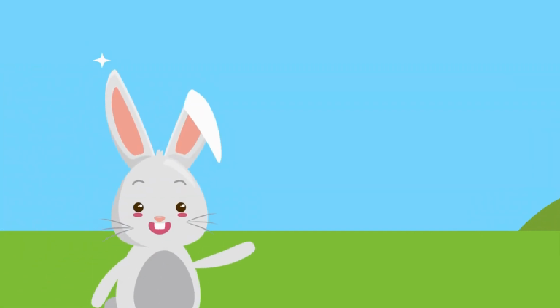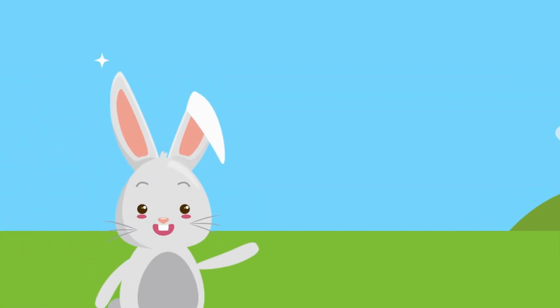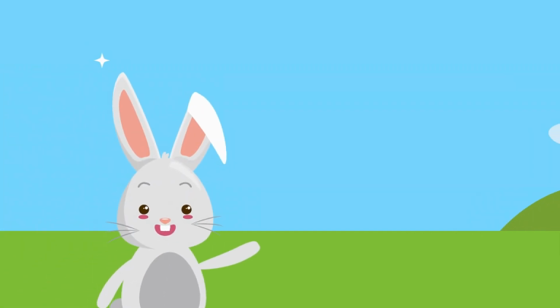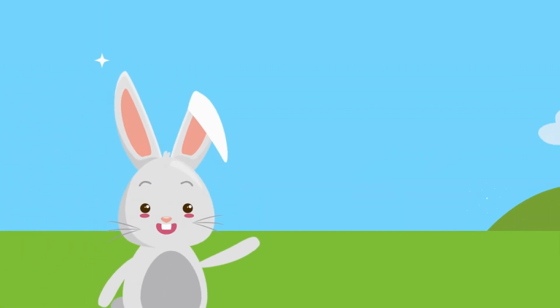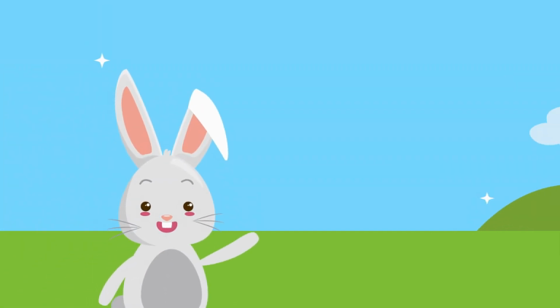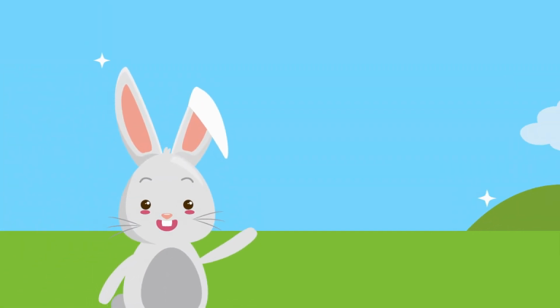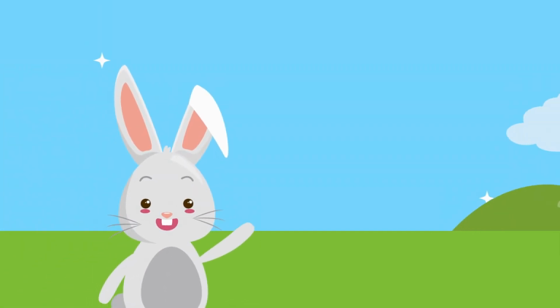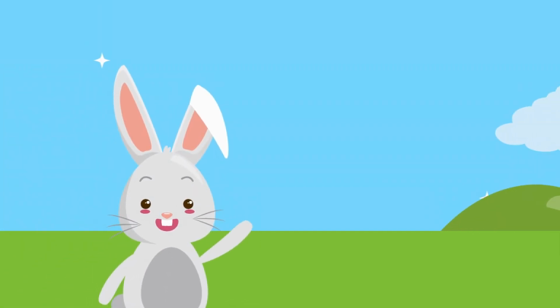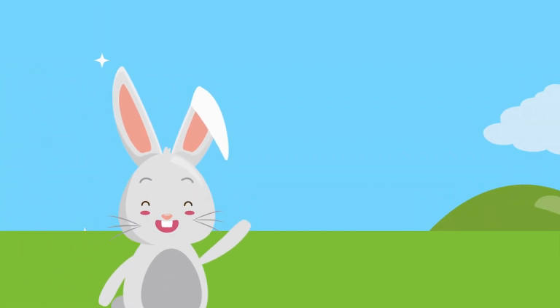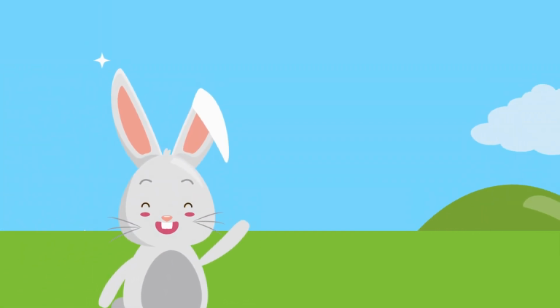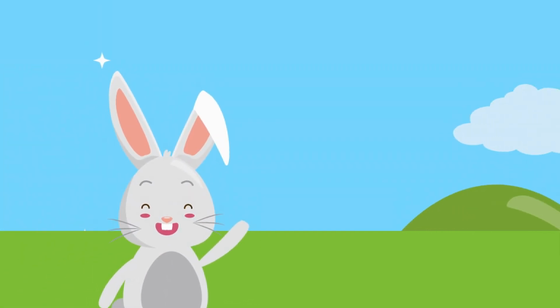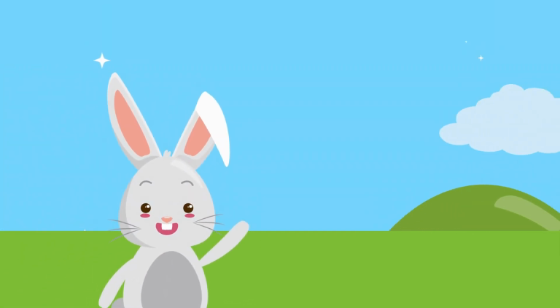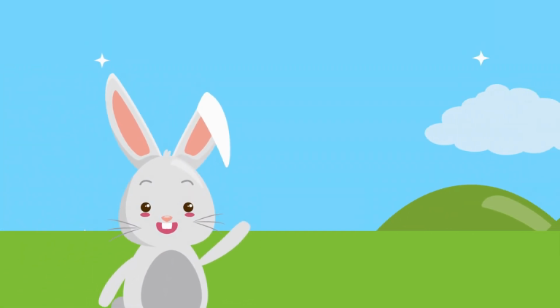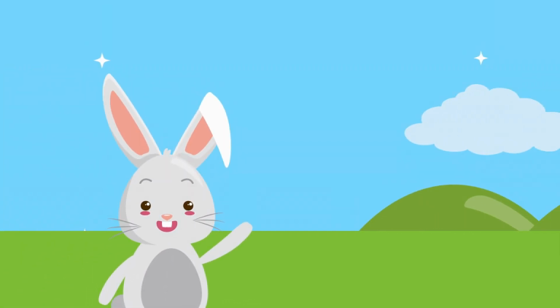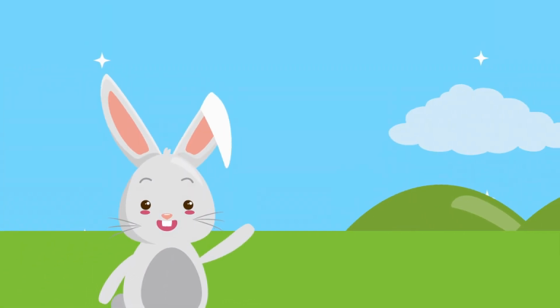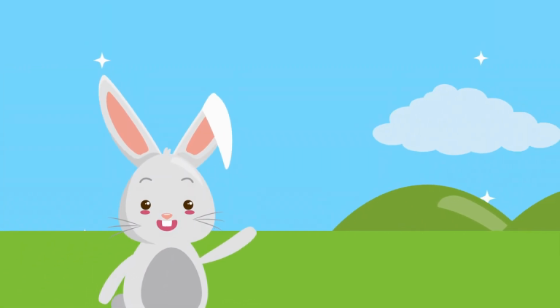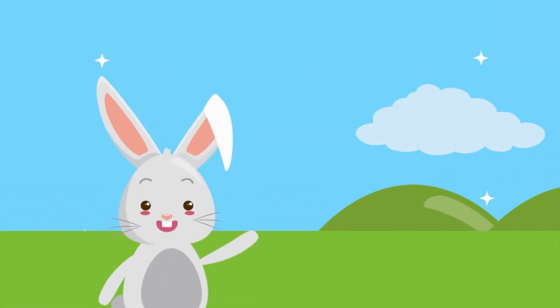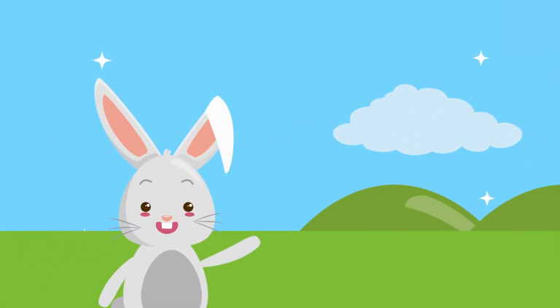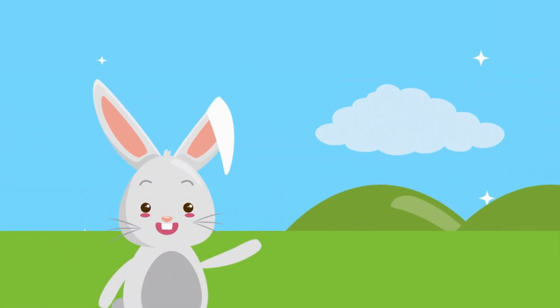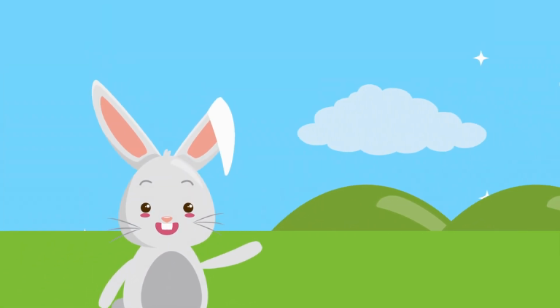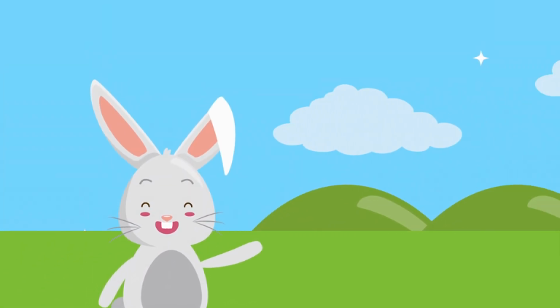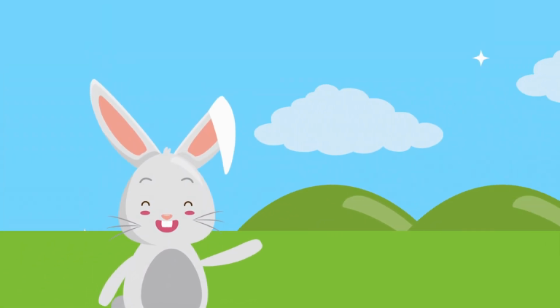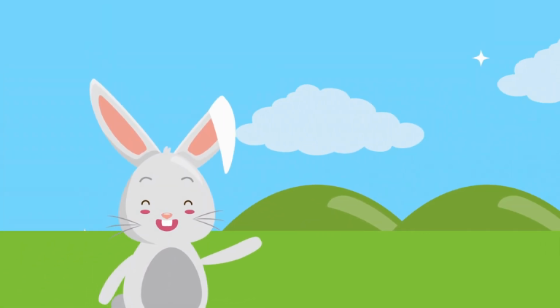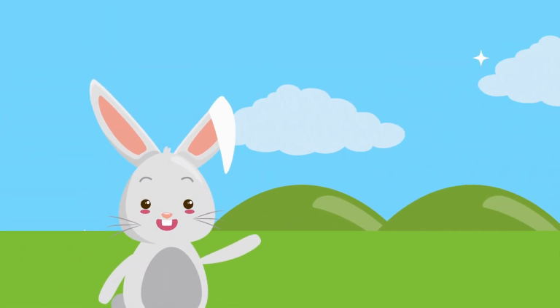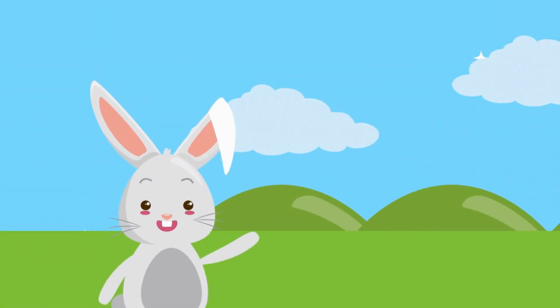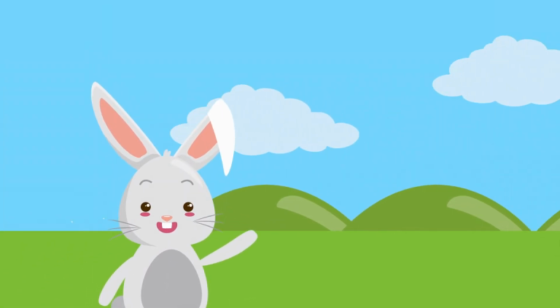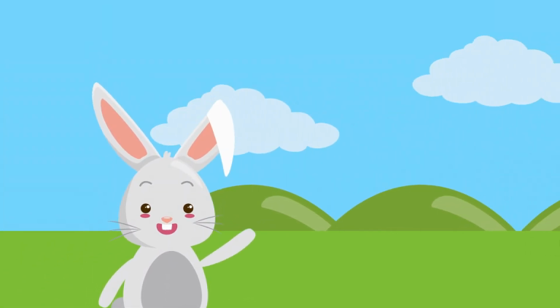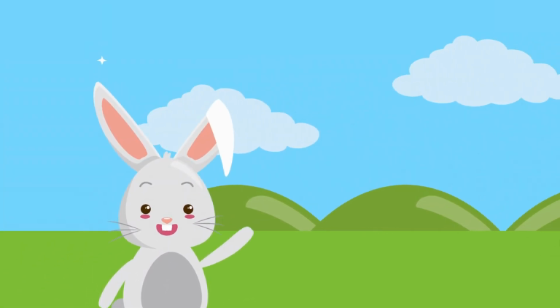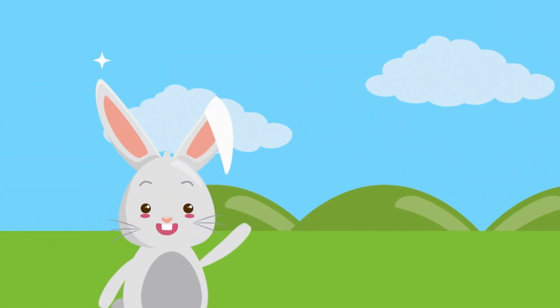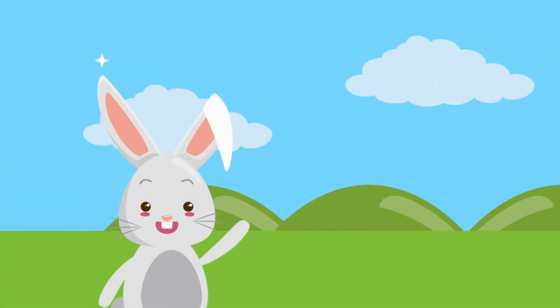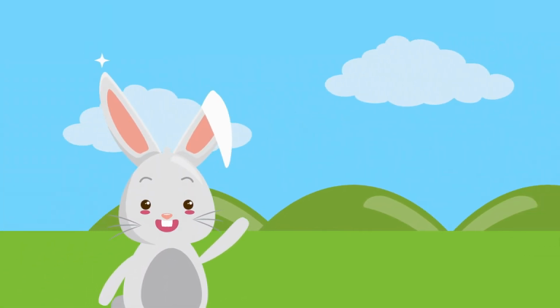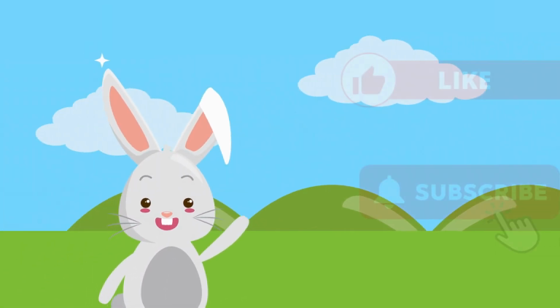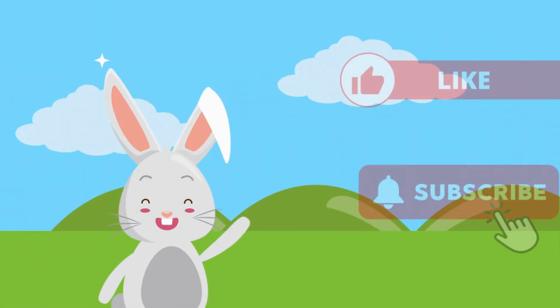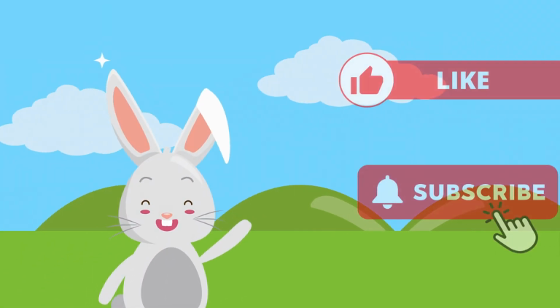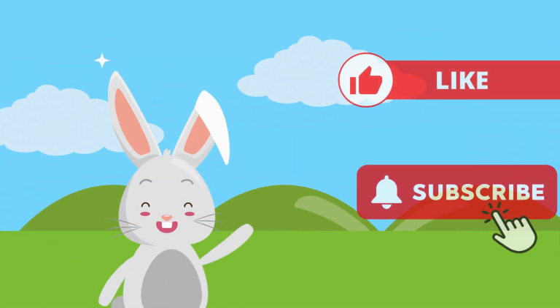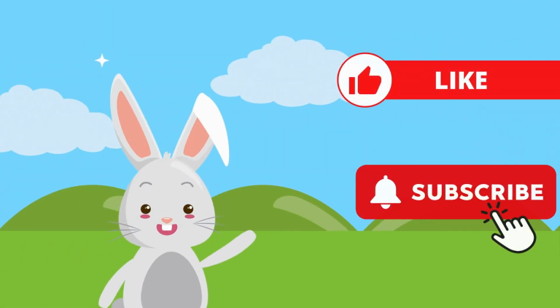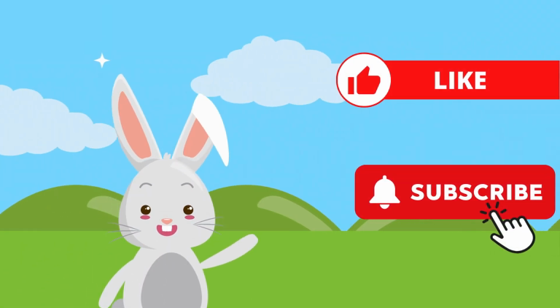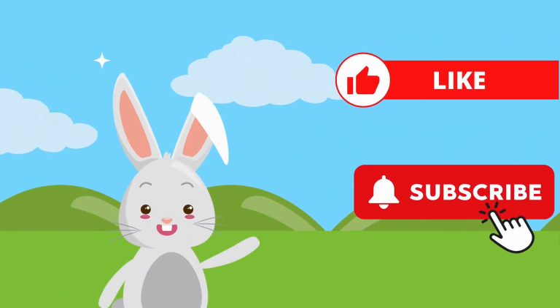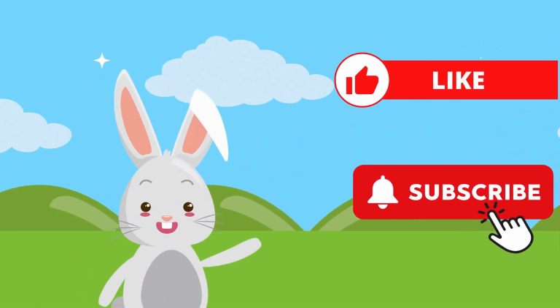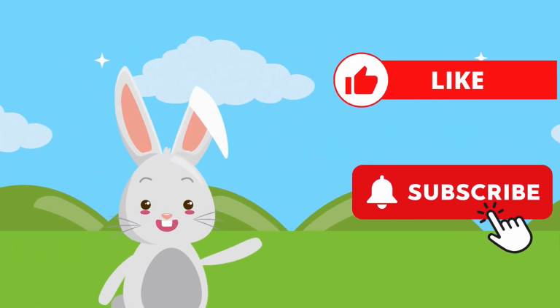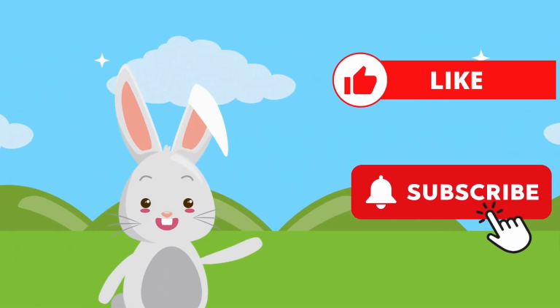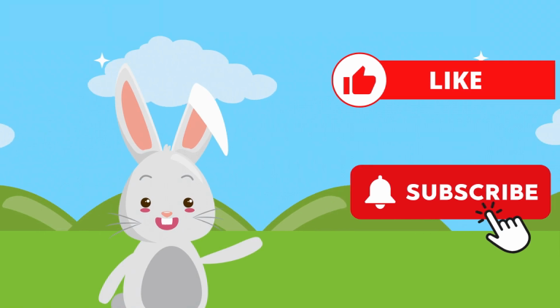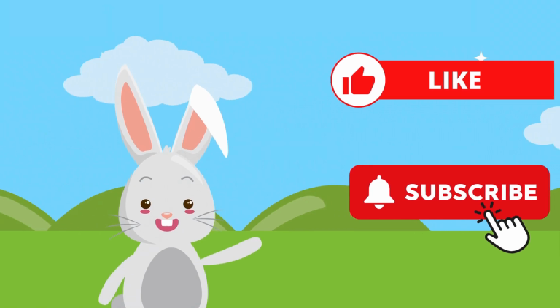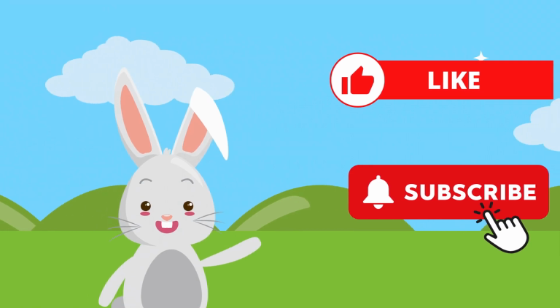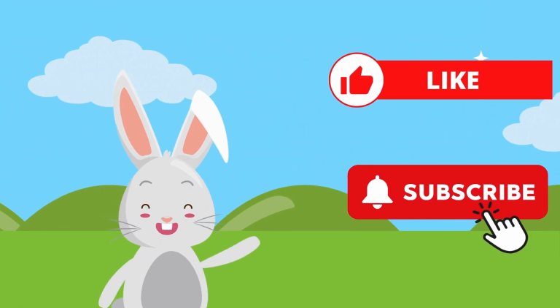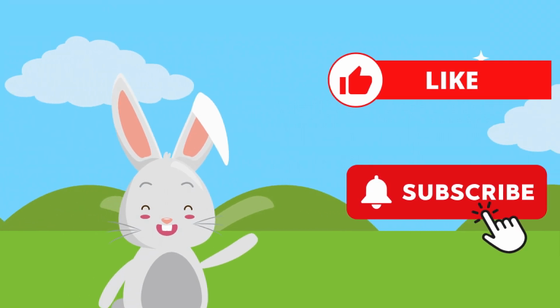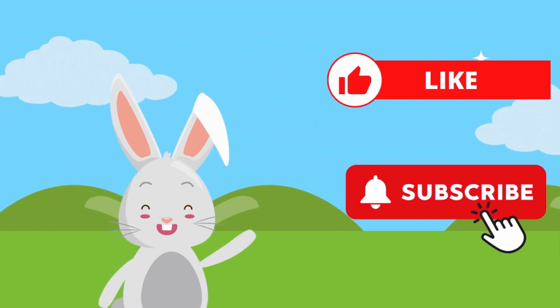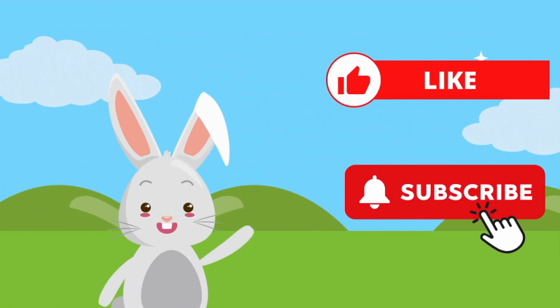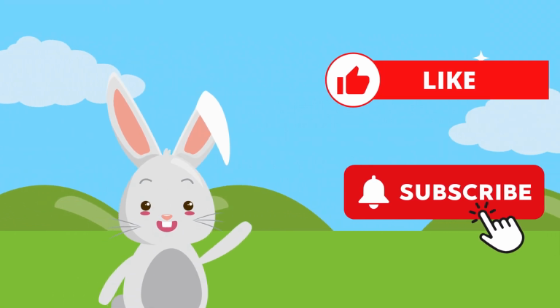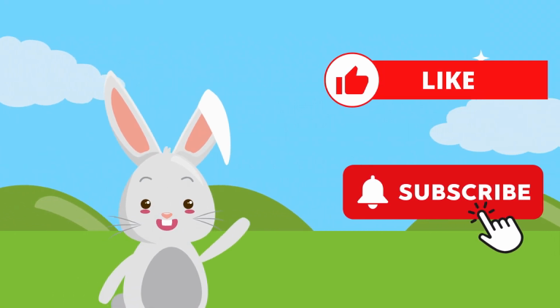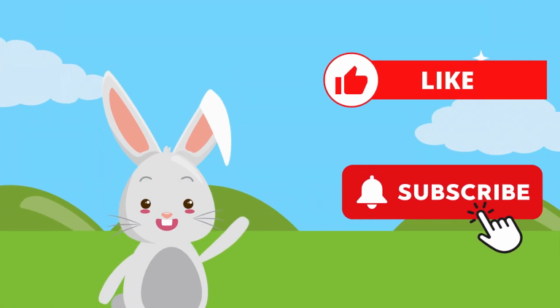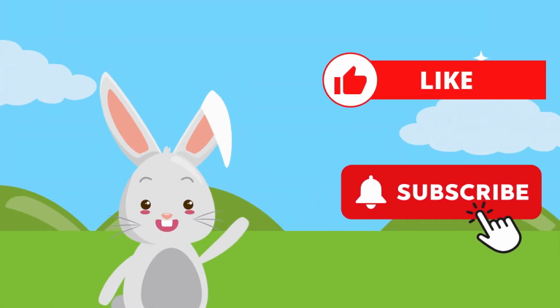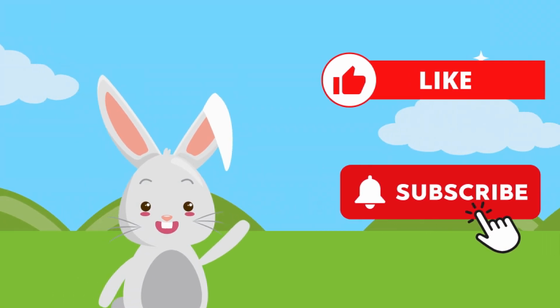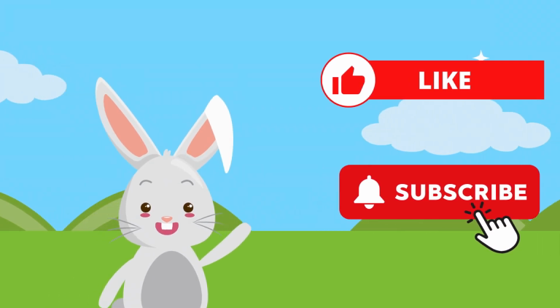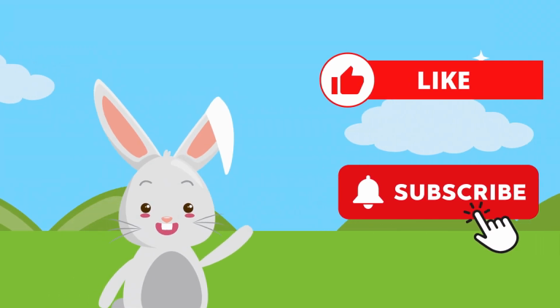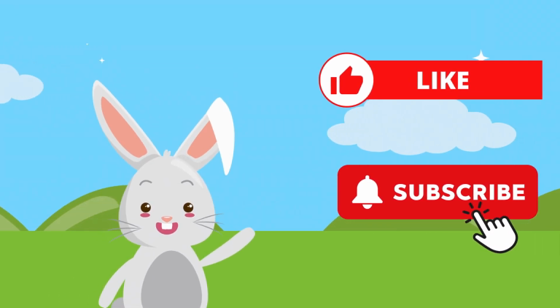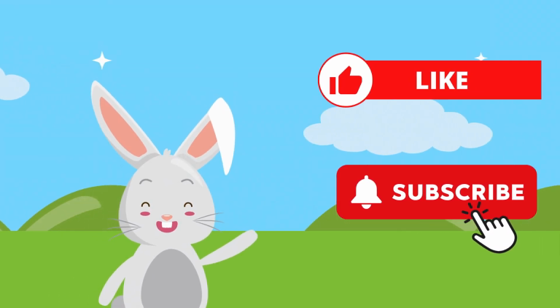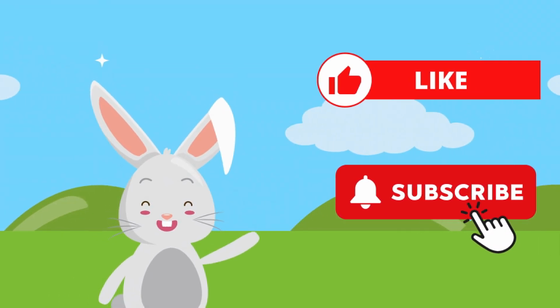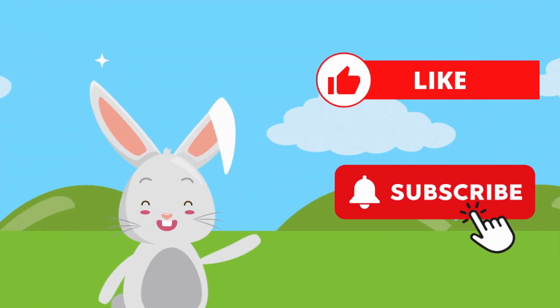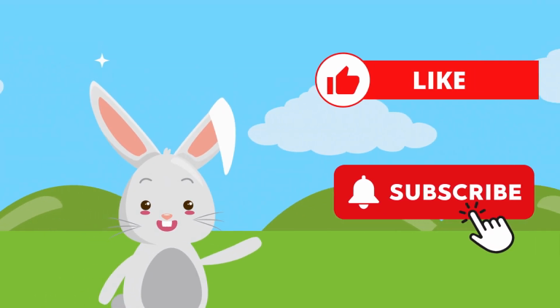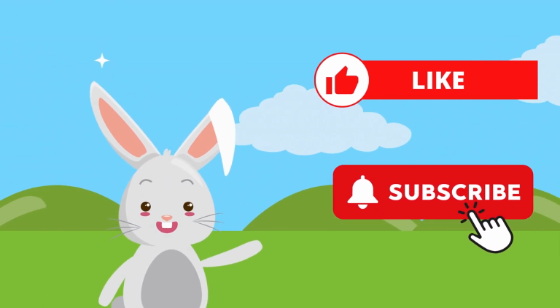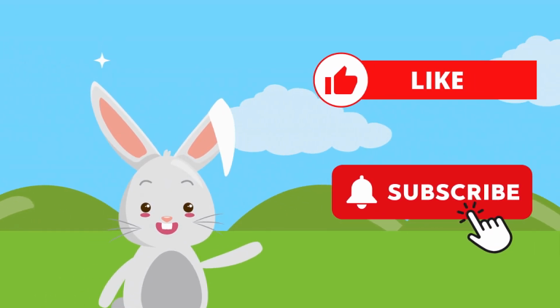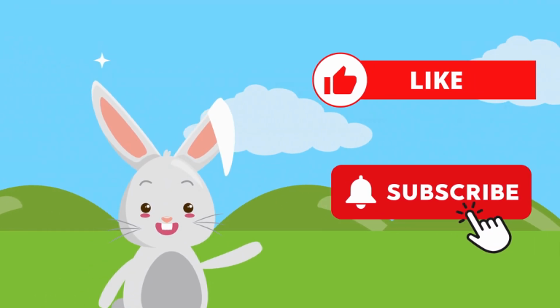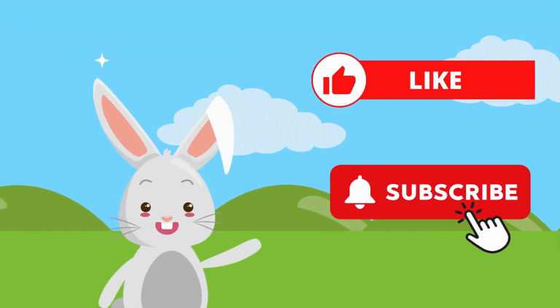Bye-bye, kids. Keep practicing your counting with fun videos like this, and please like and subscribe to our channel.